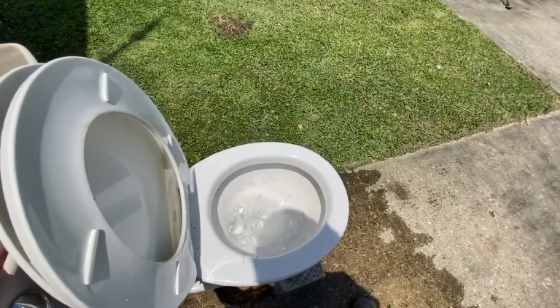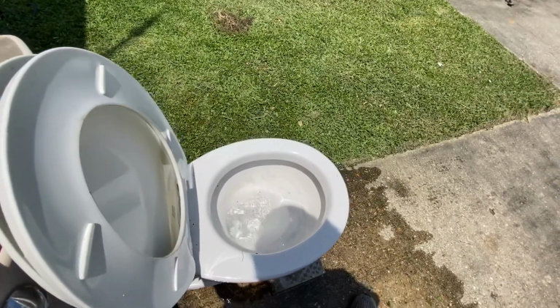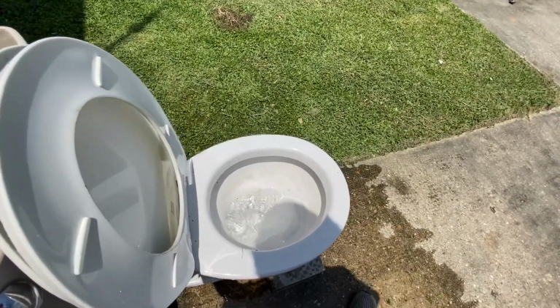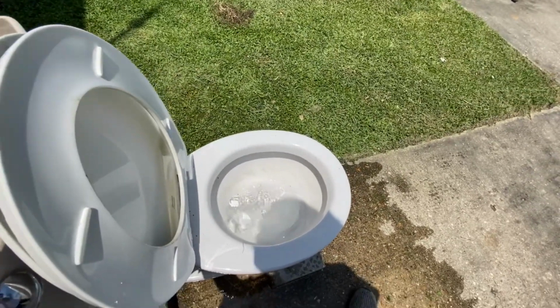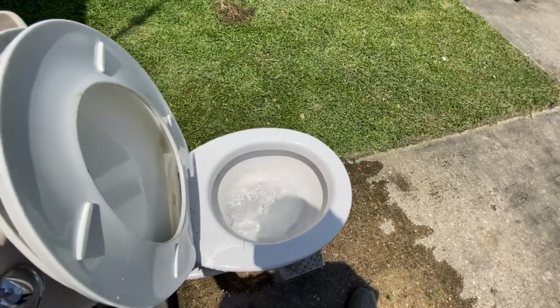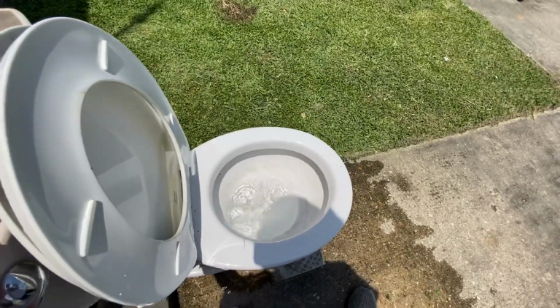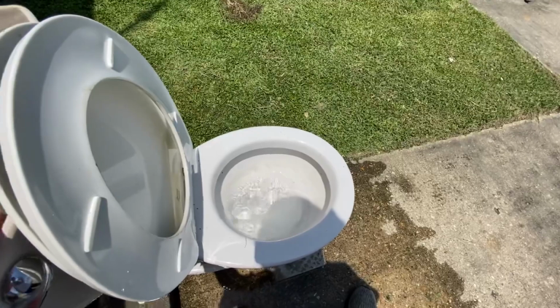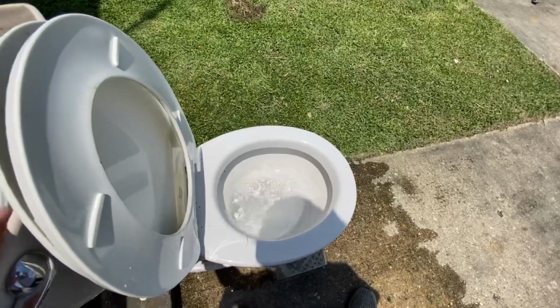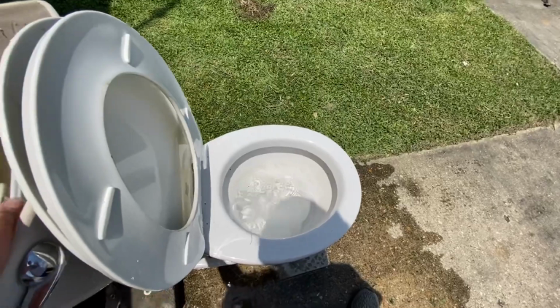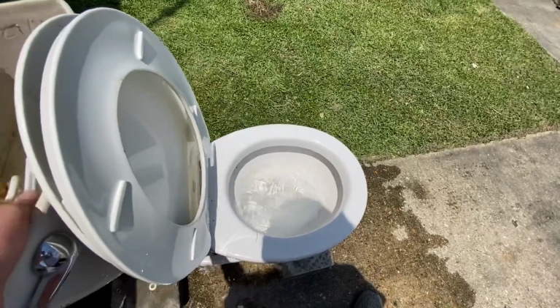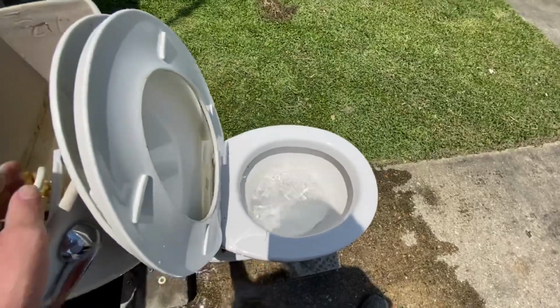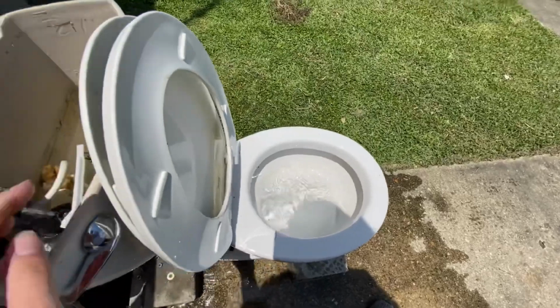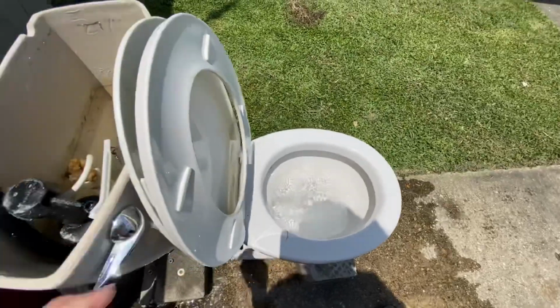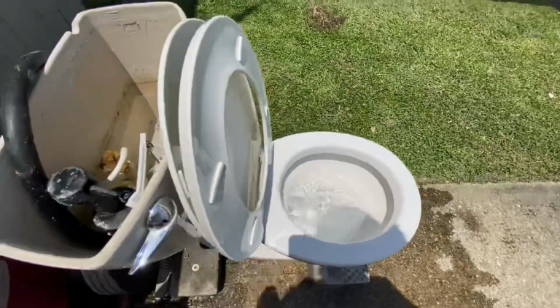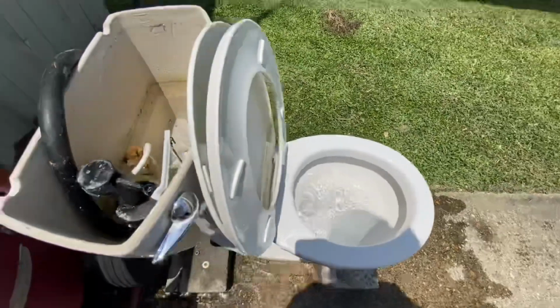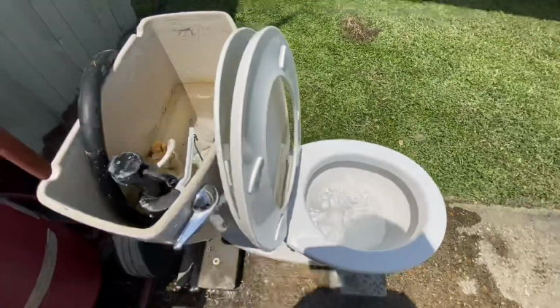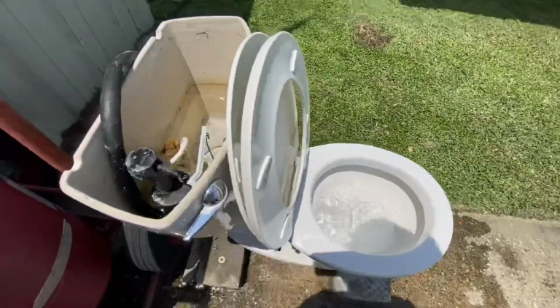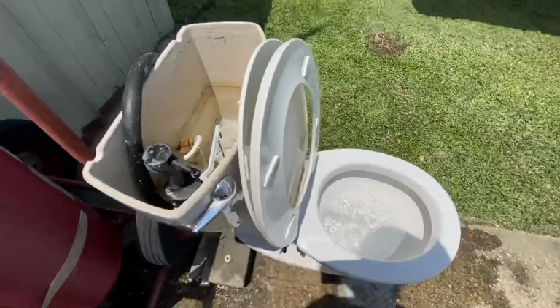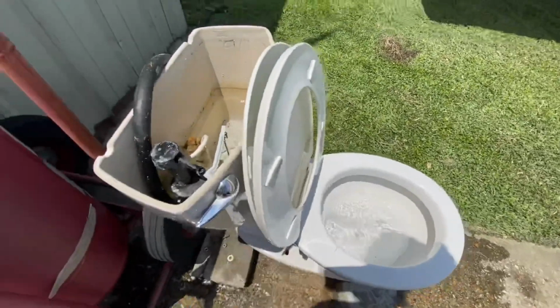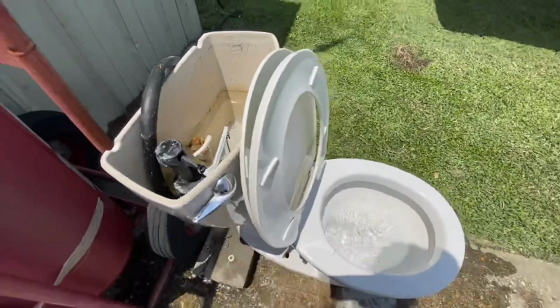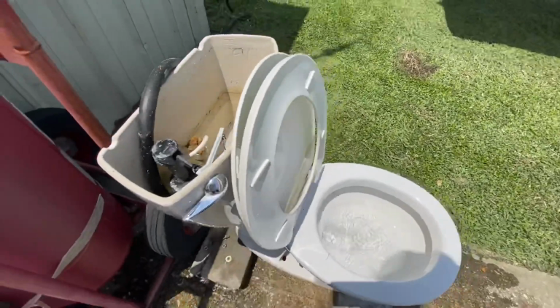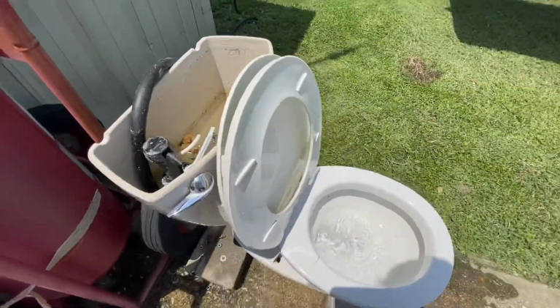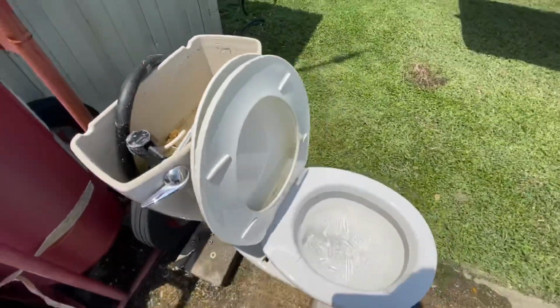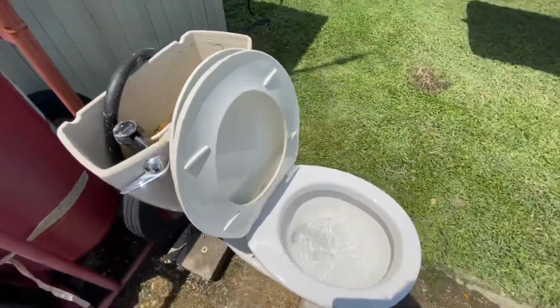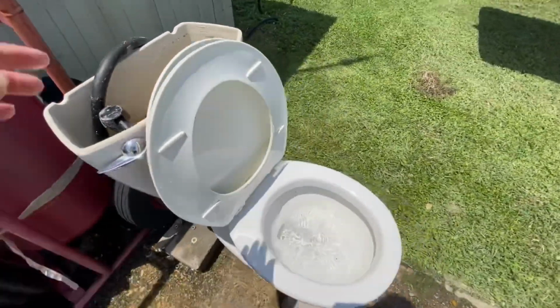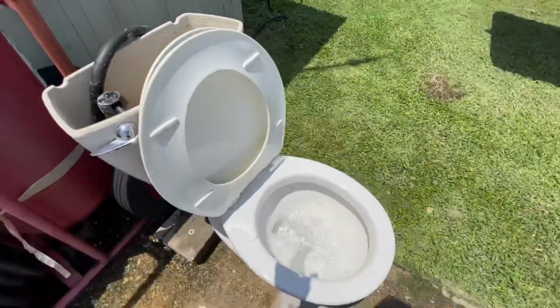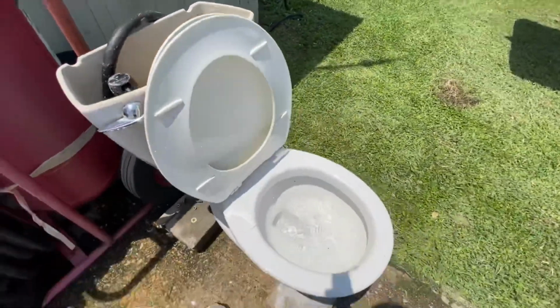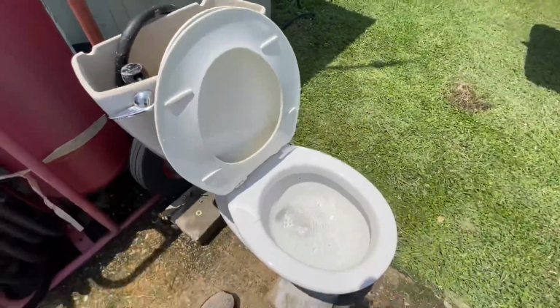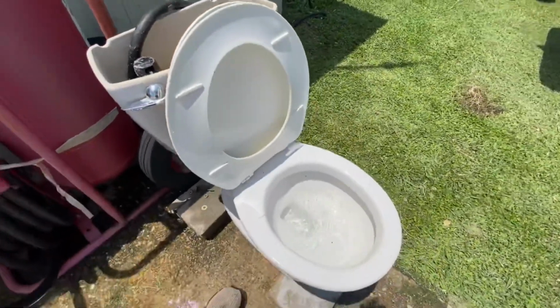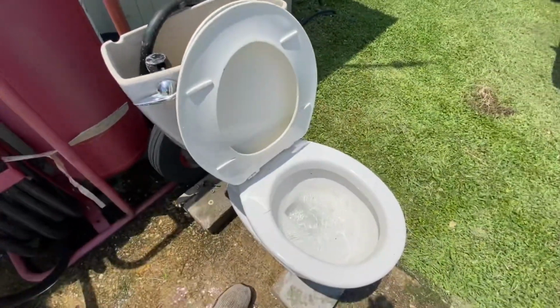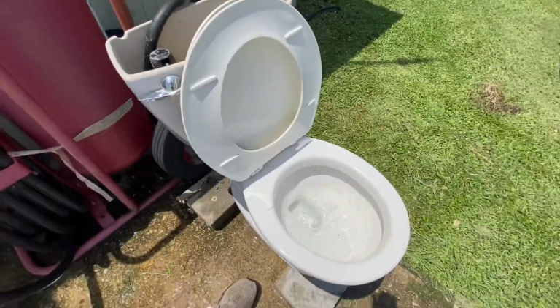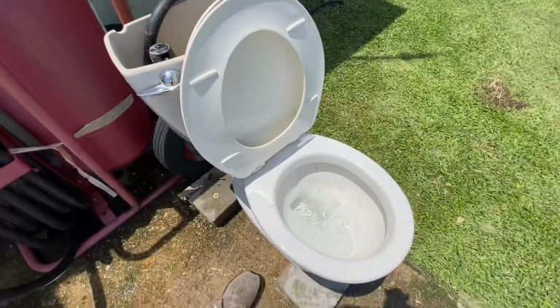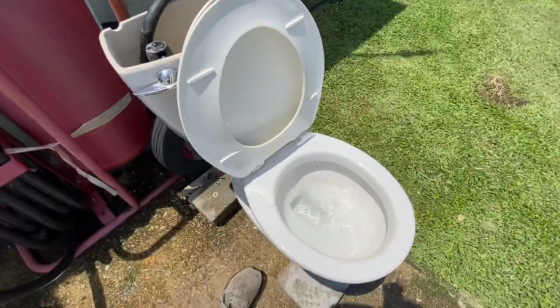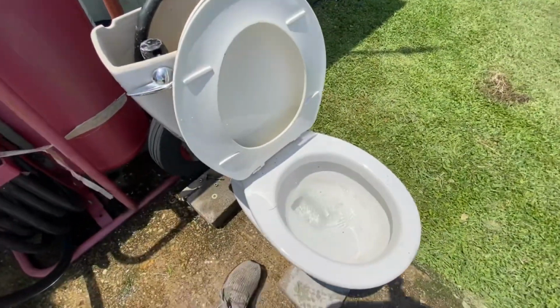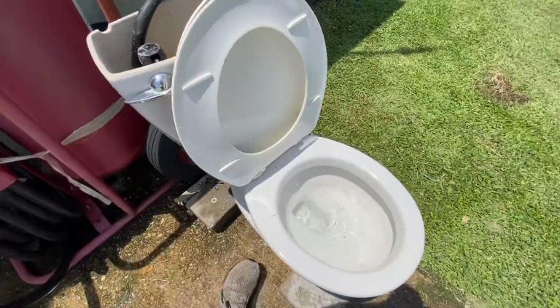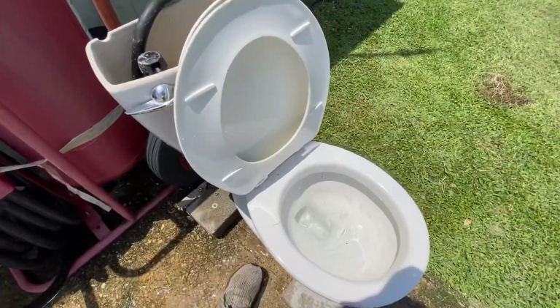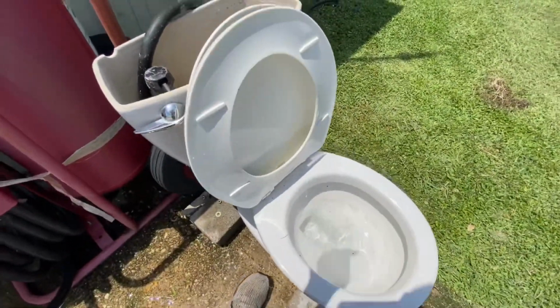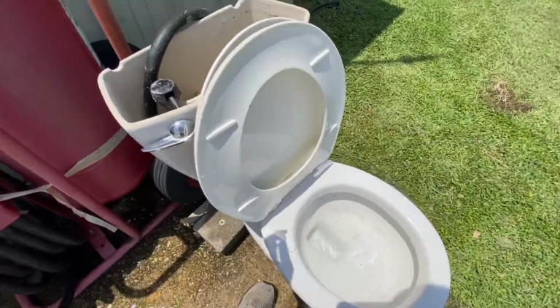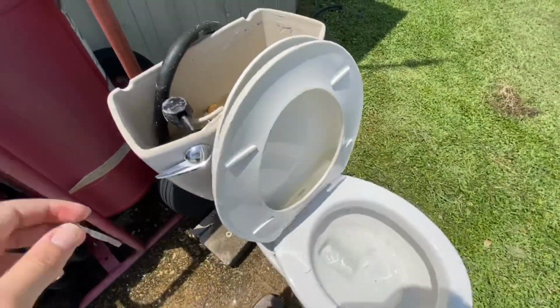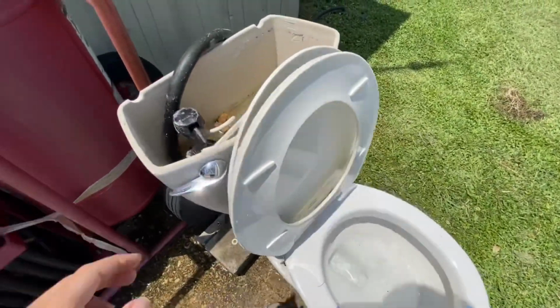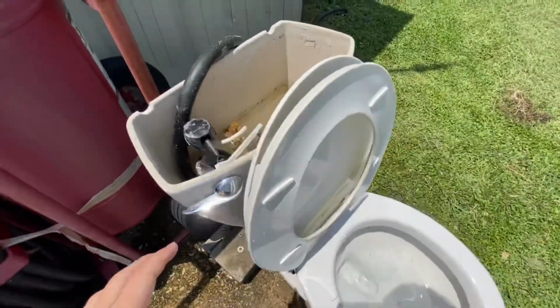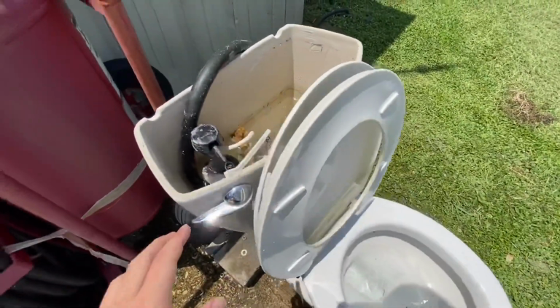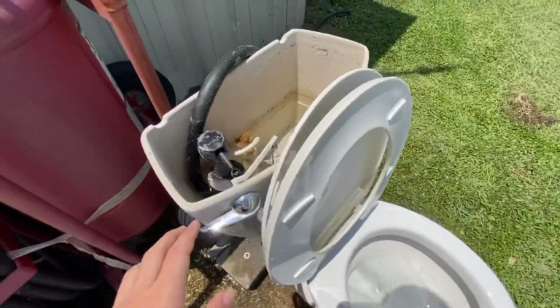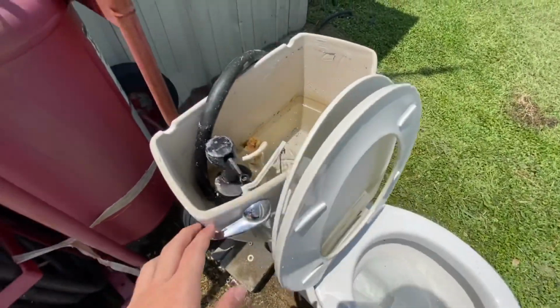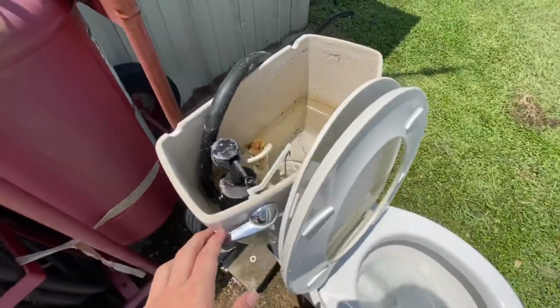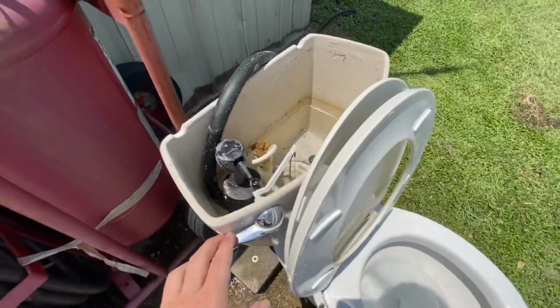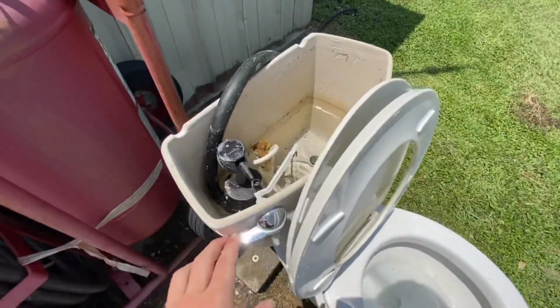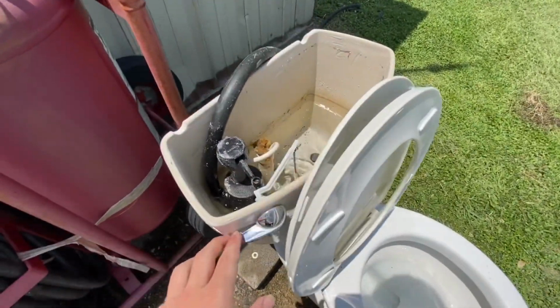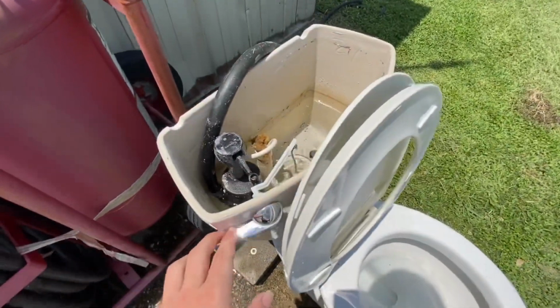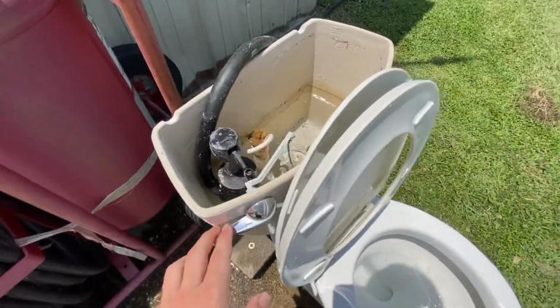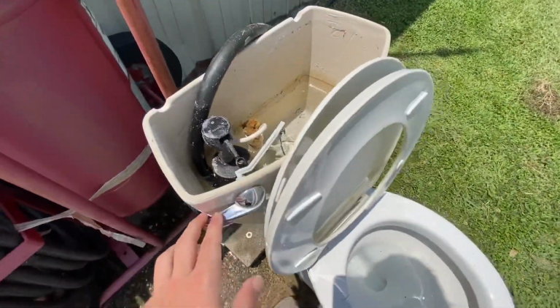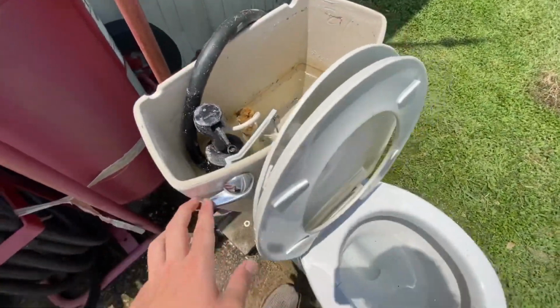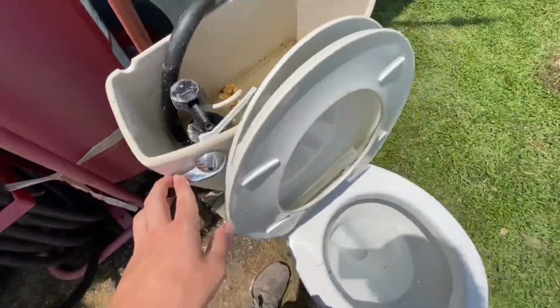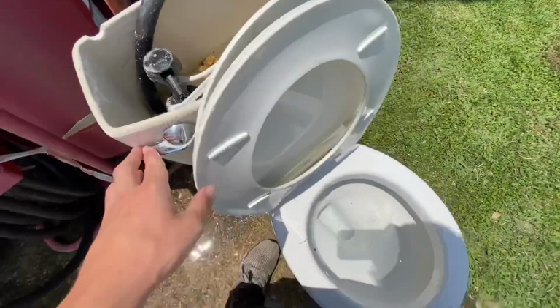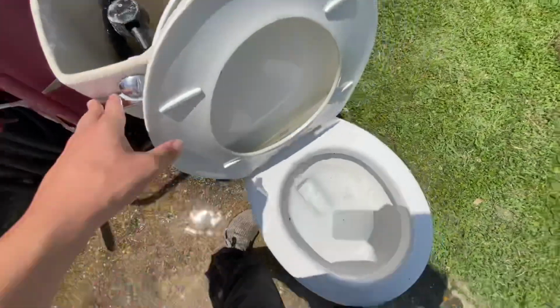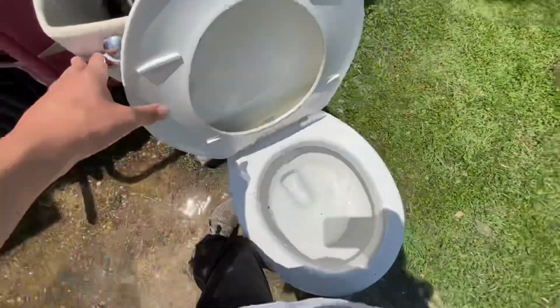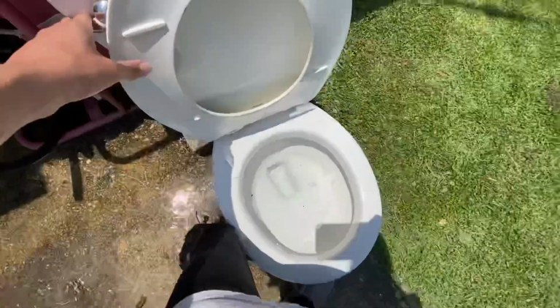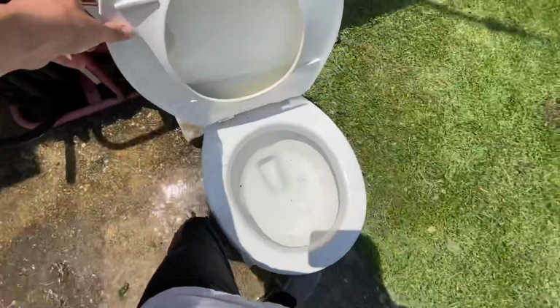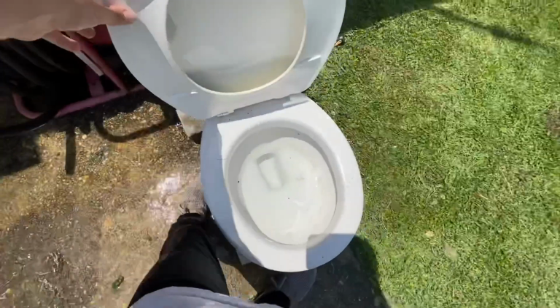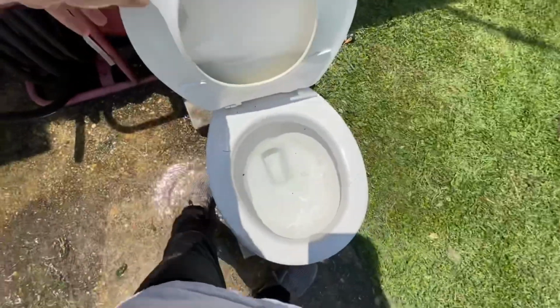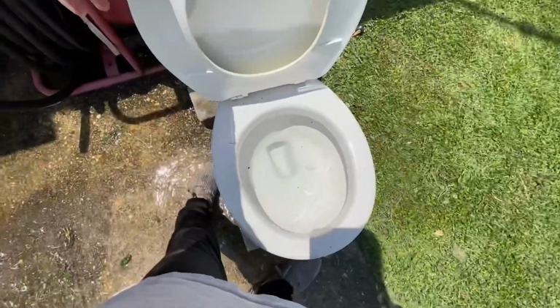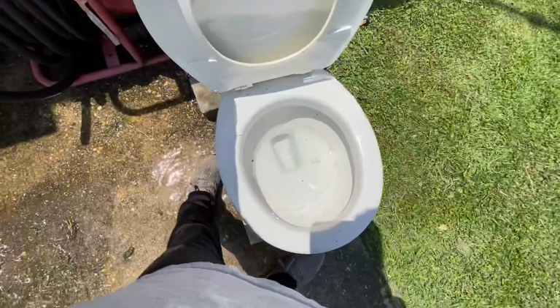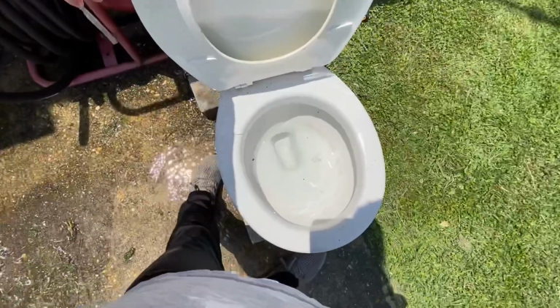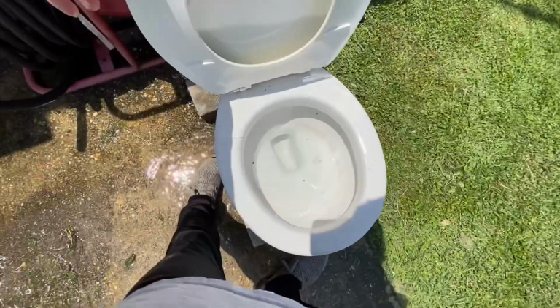So now I'm gonna fill it up to the water line in the bowl. And if I flush it on the water line, it was meant to flush.